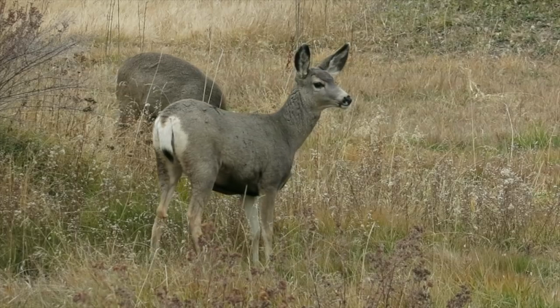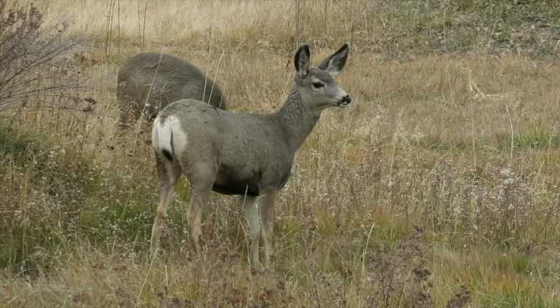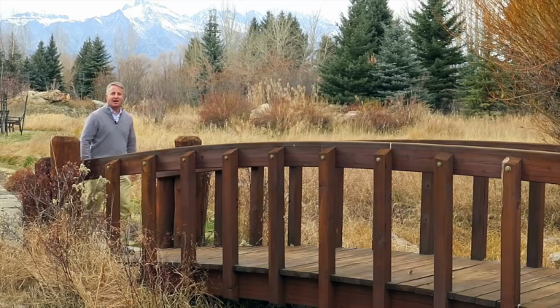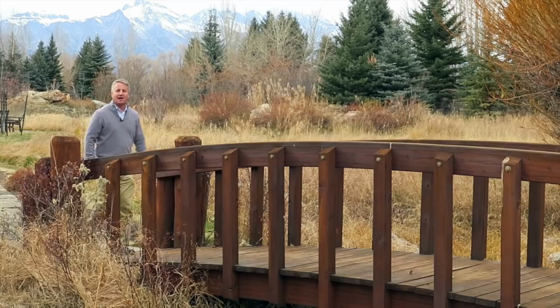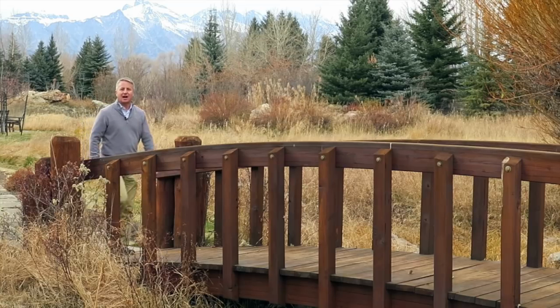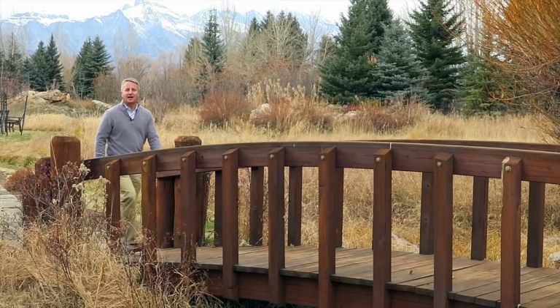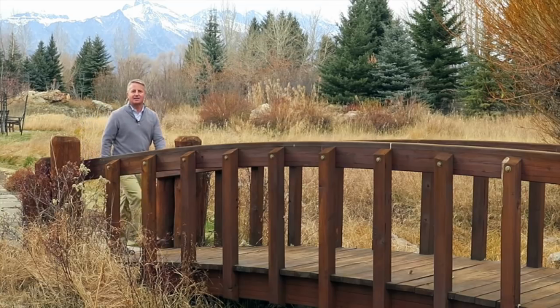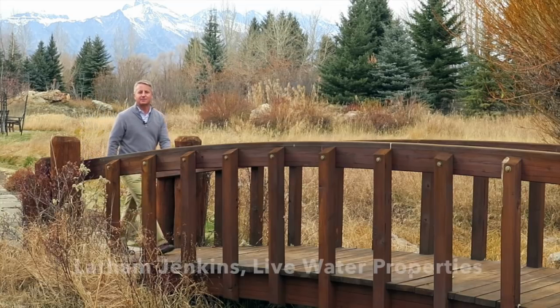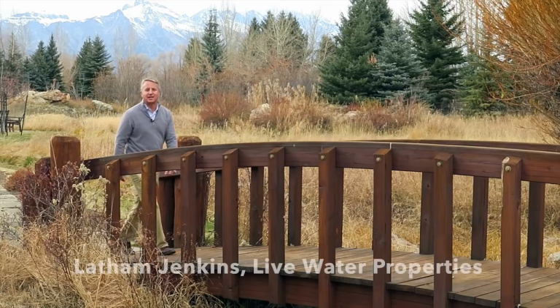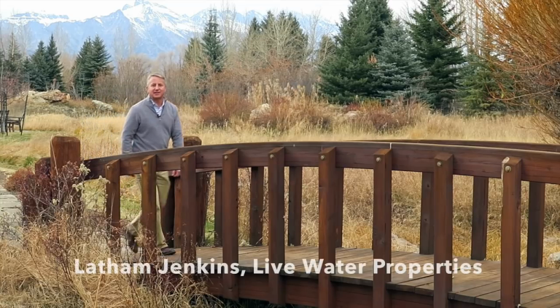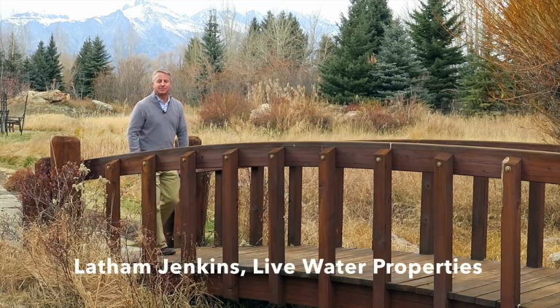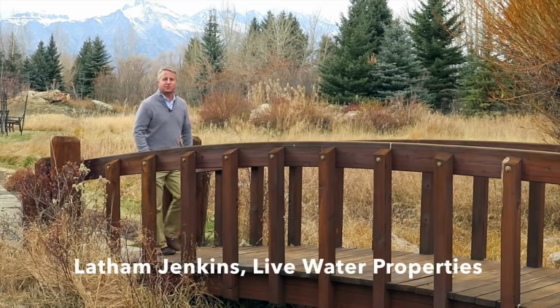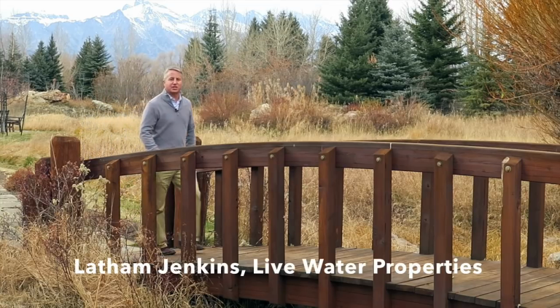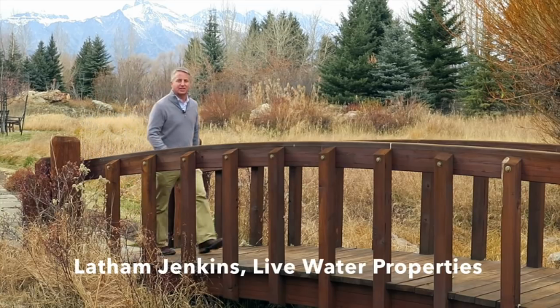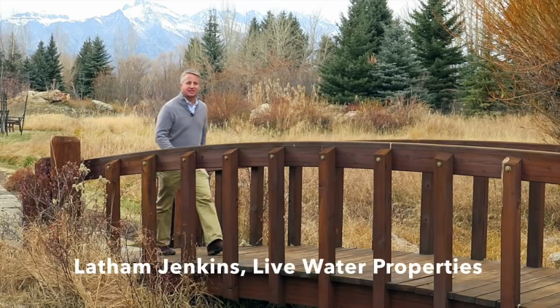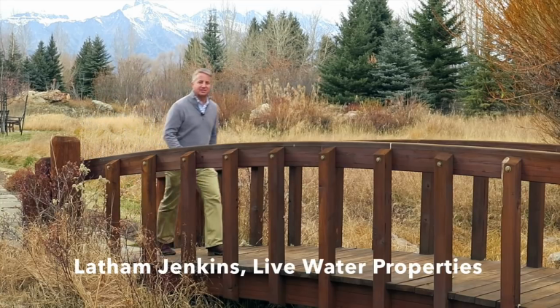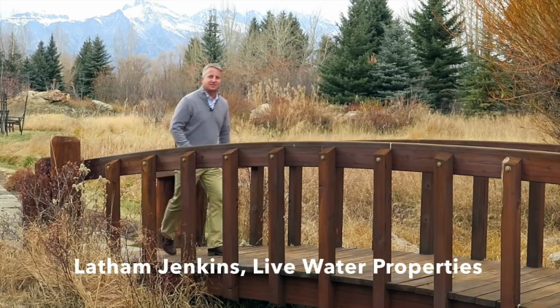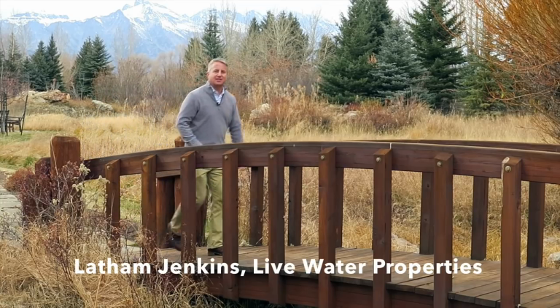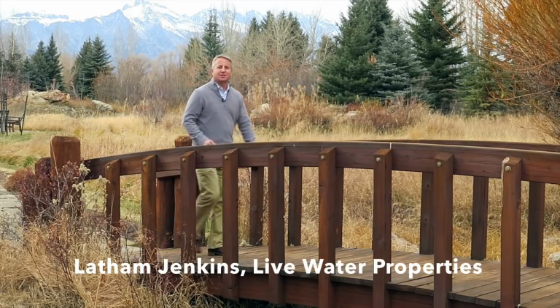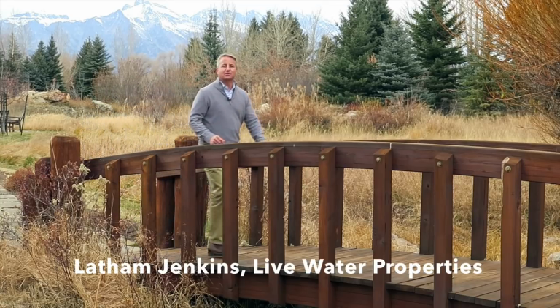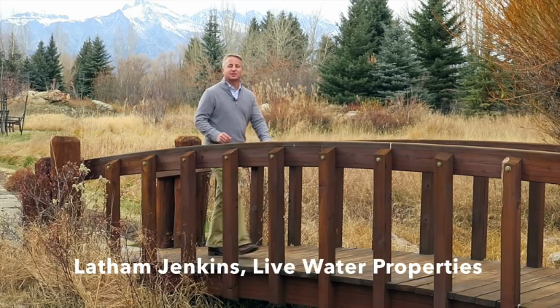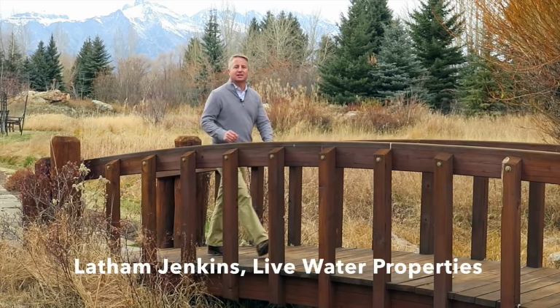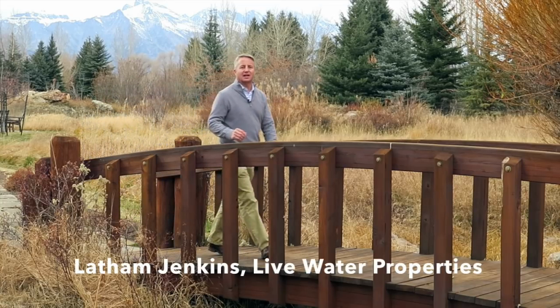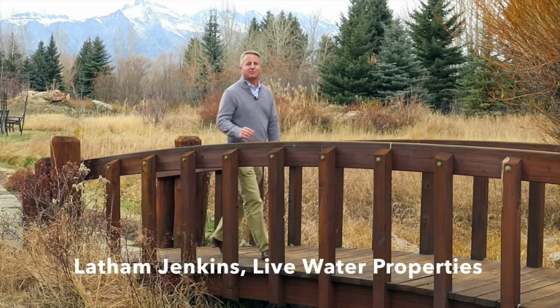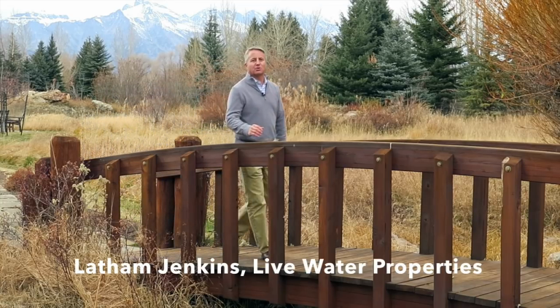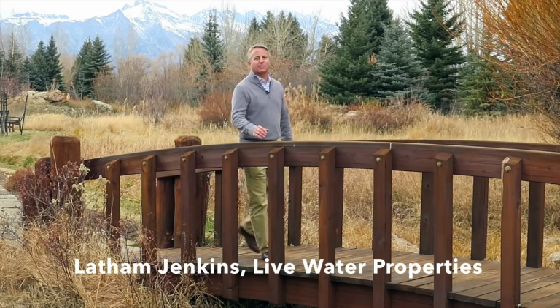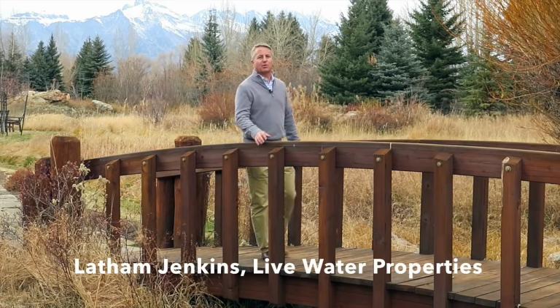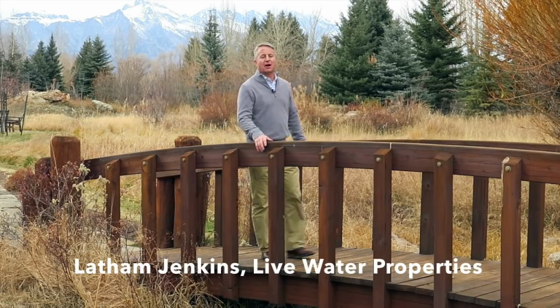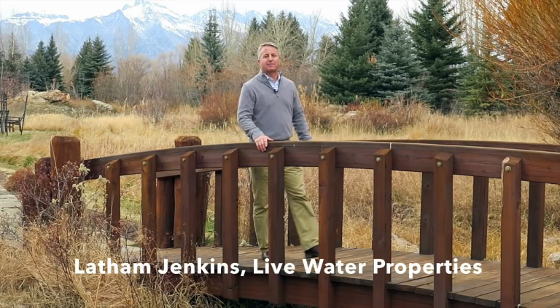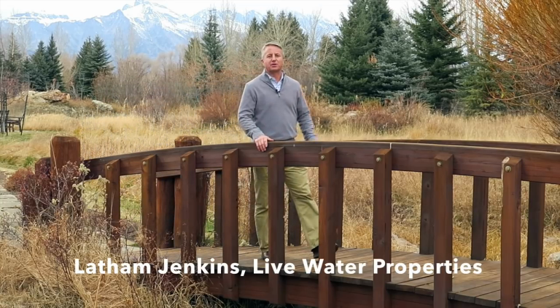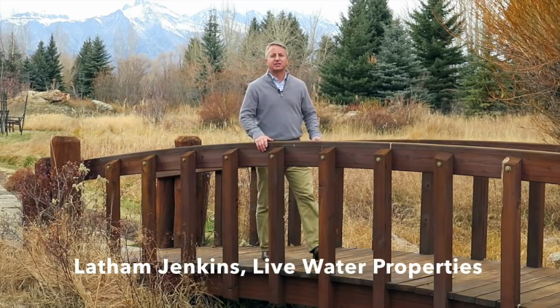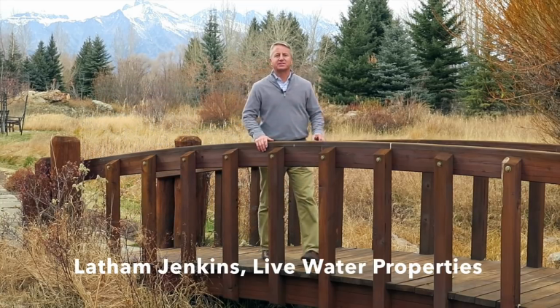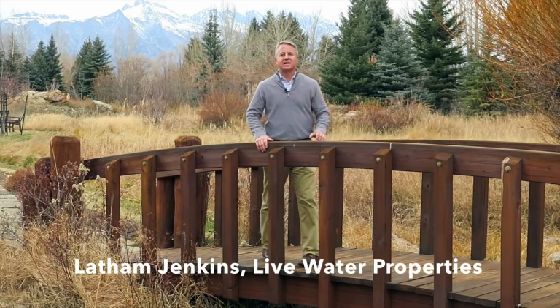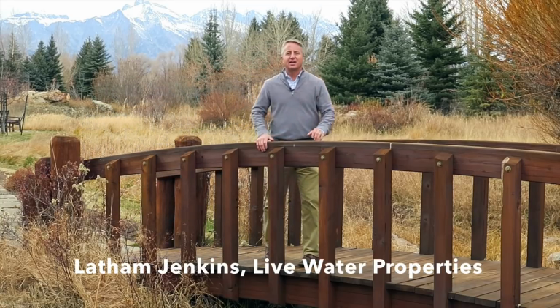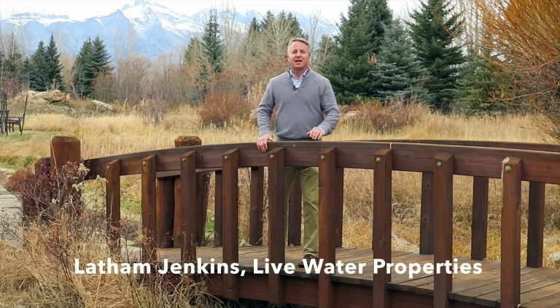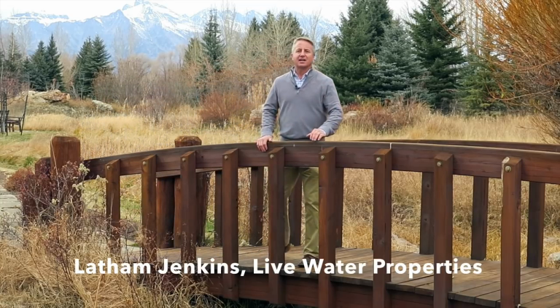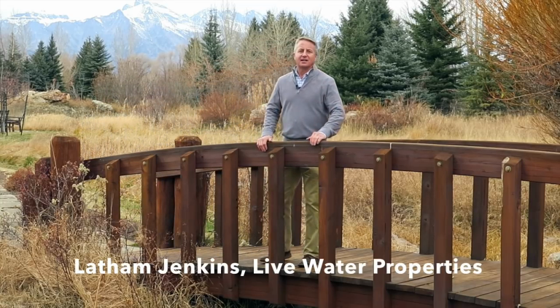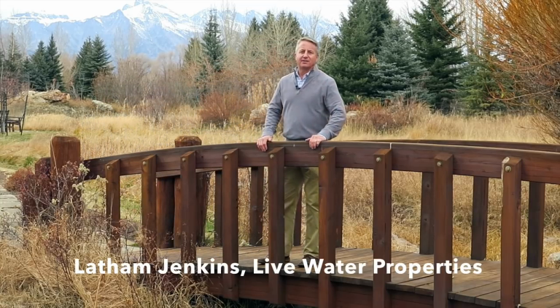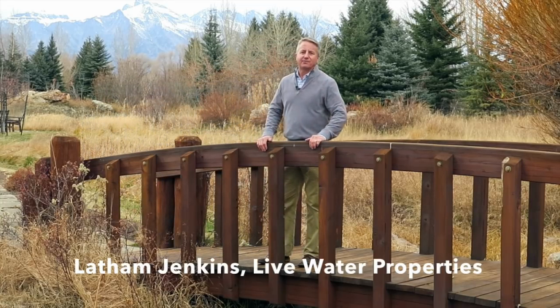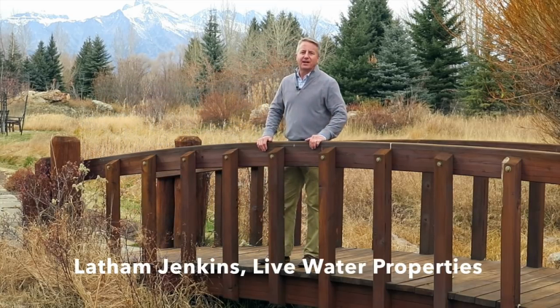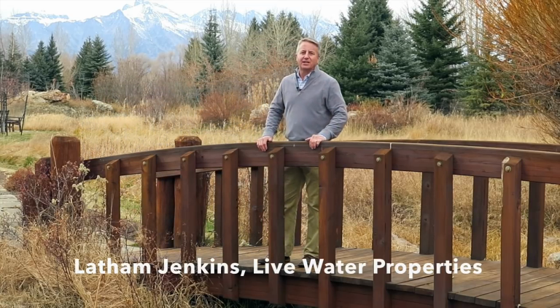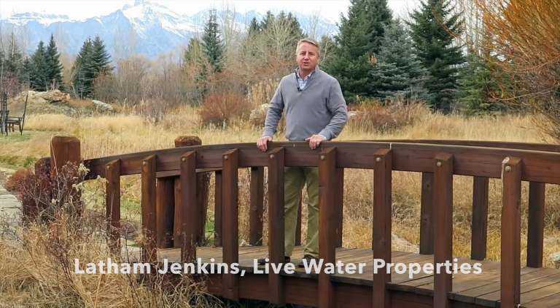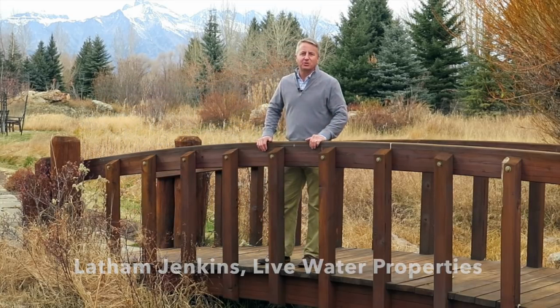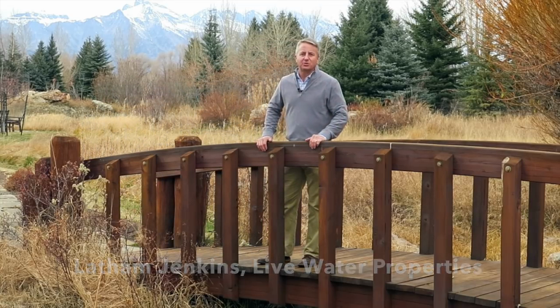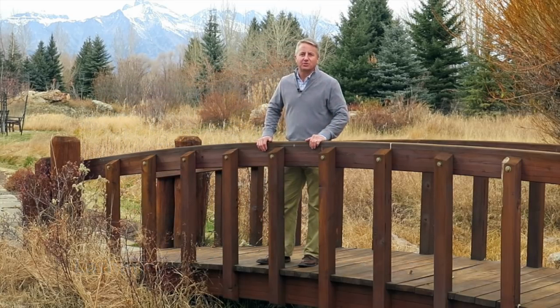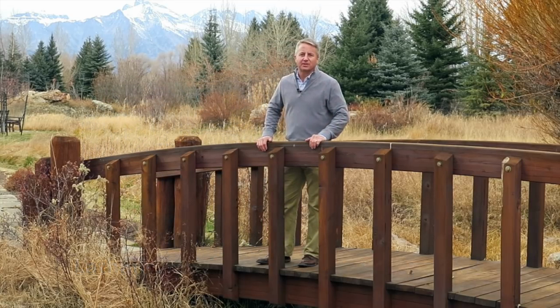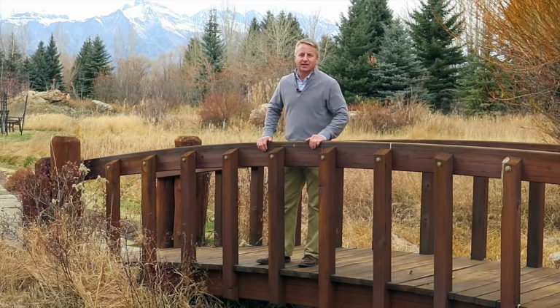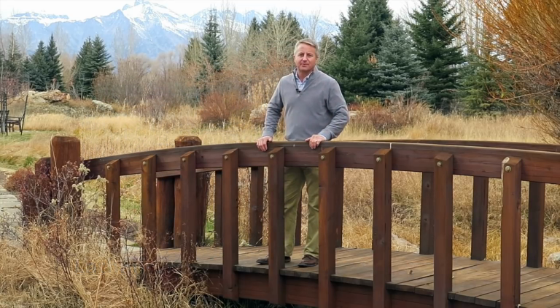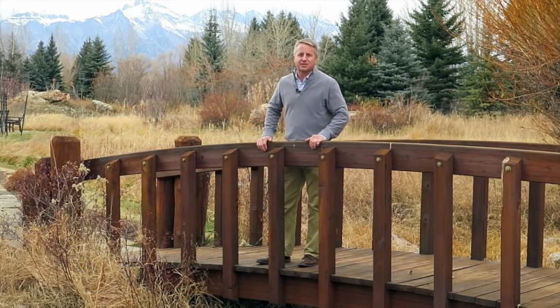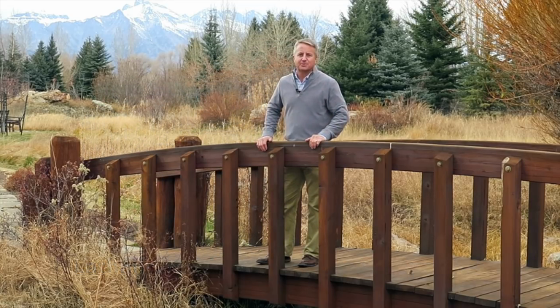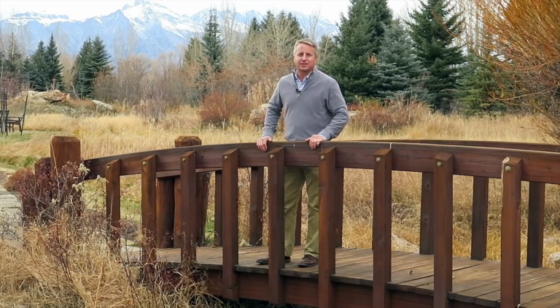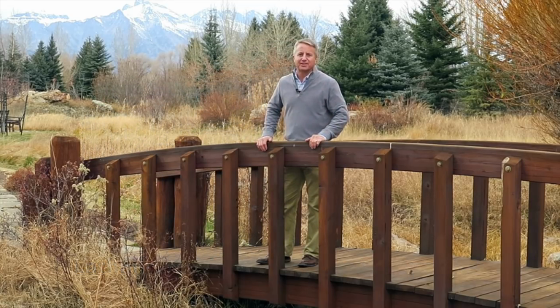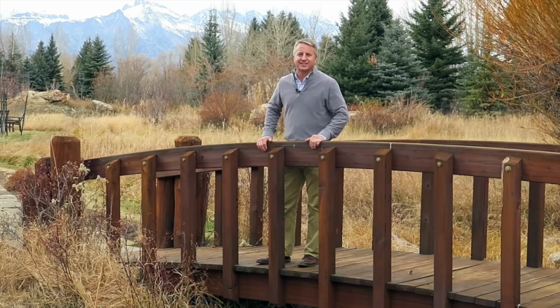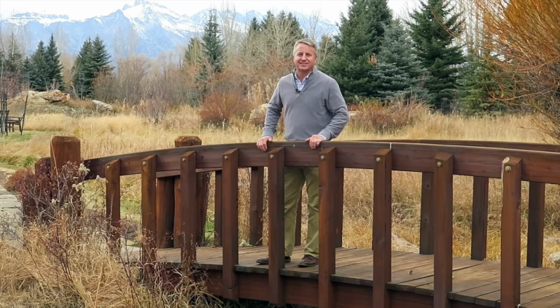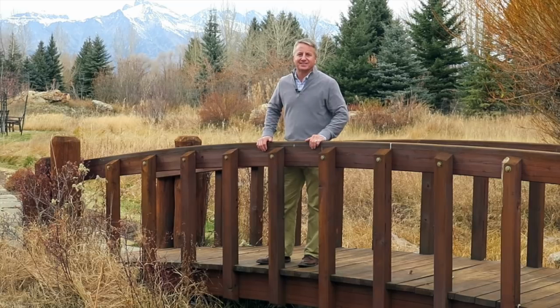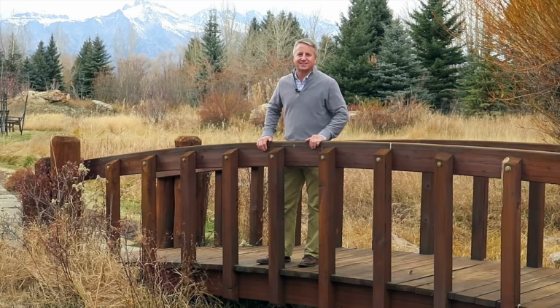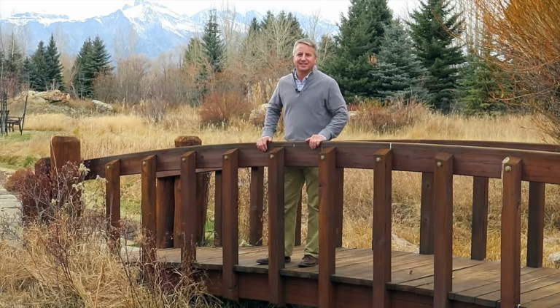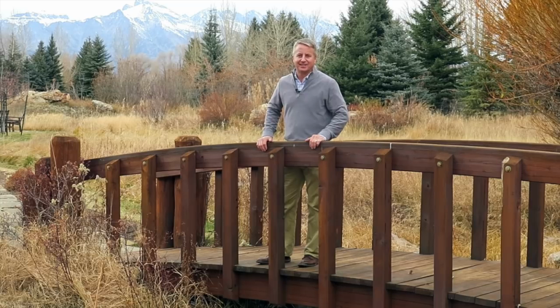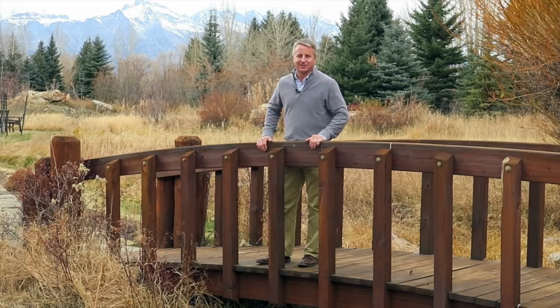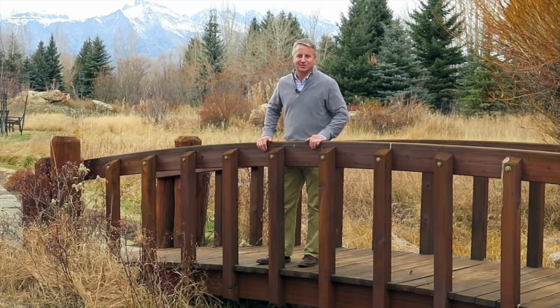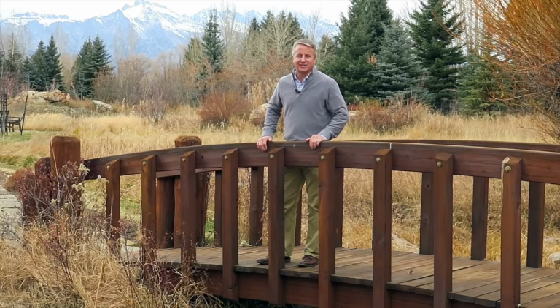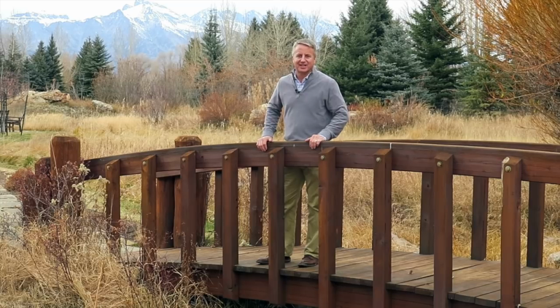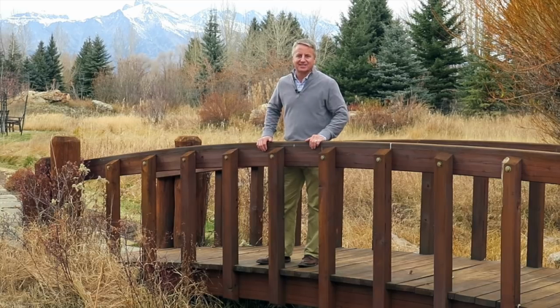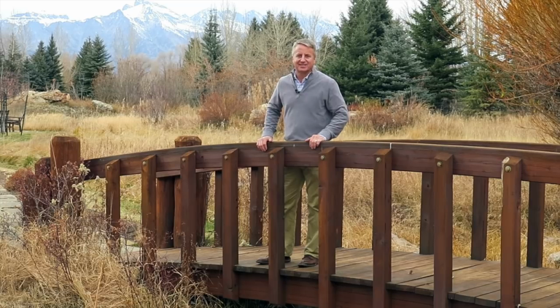I am Latham Jenkins with Livewater Properties and invite you to come experience Eagle's Nest.